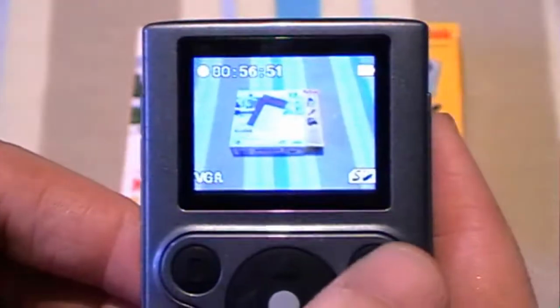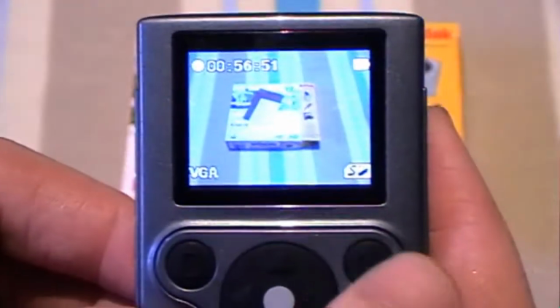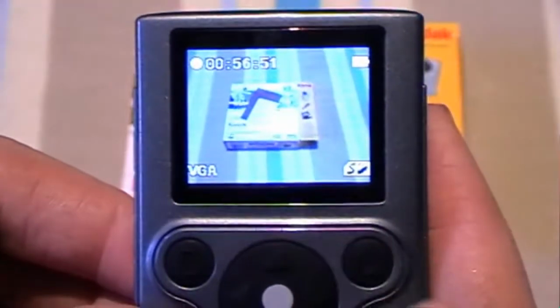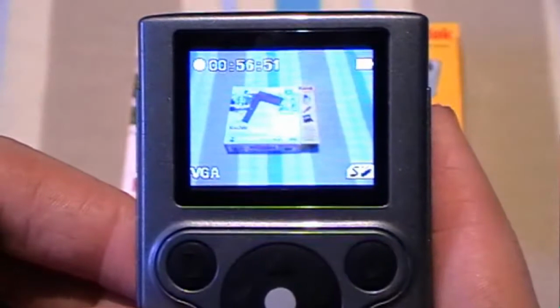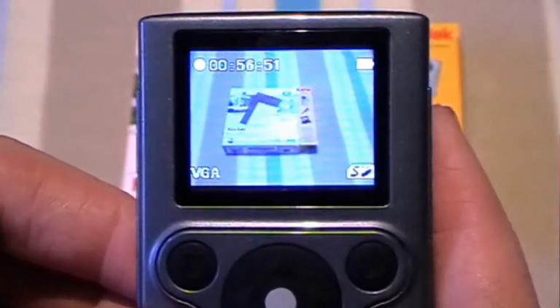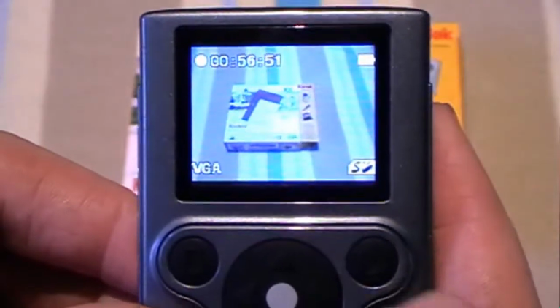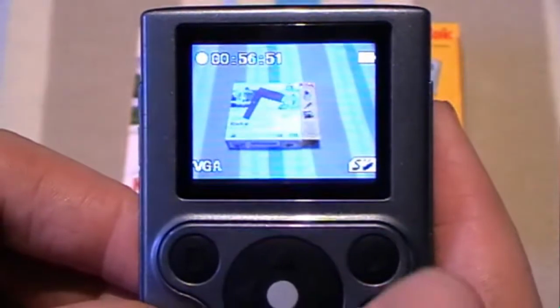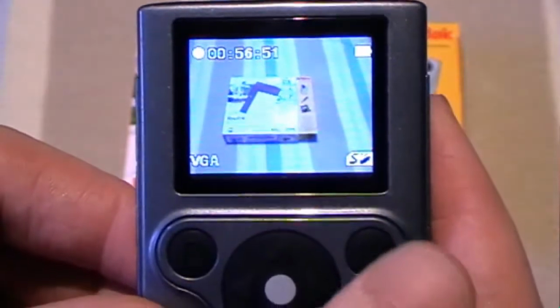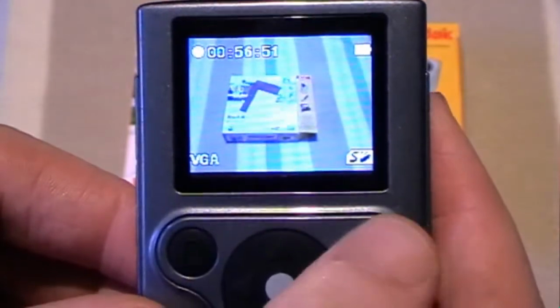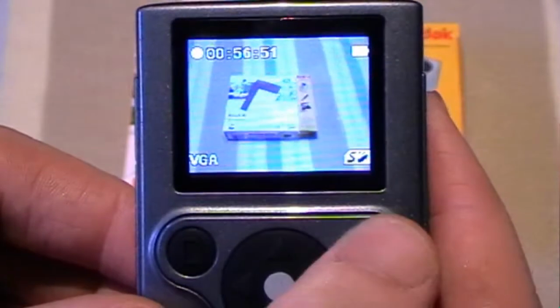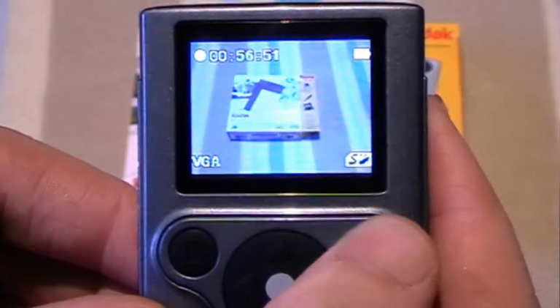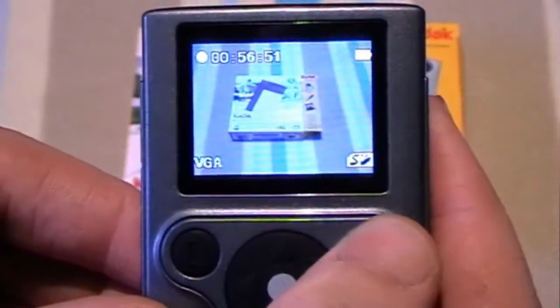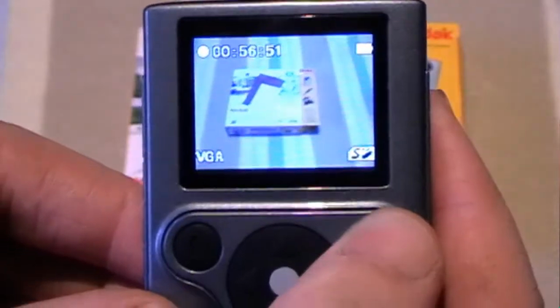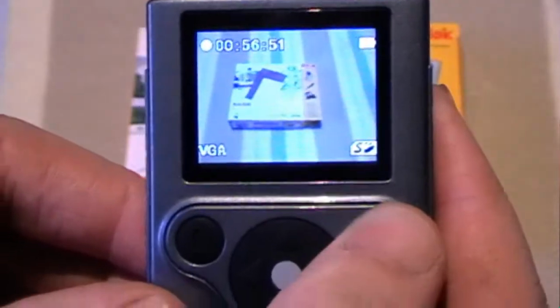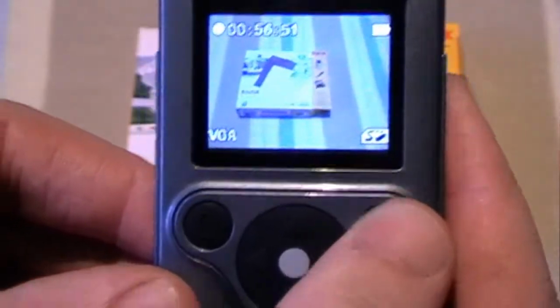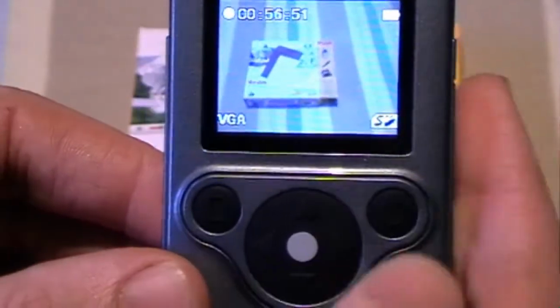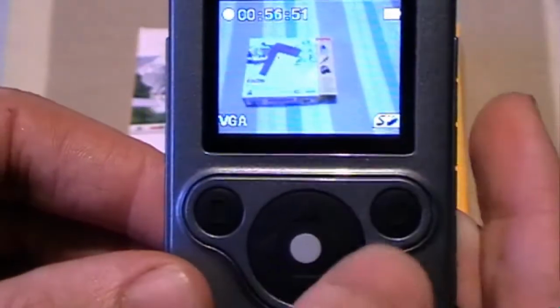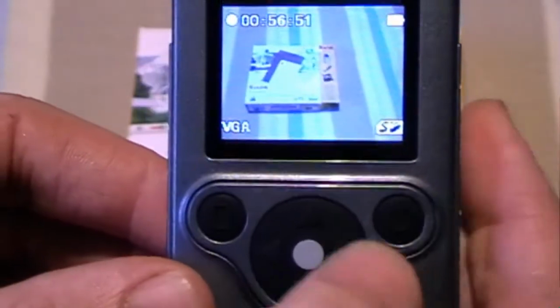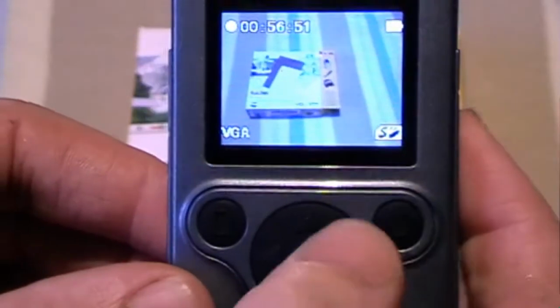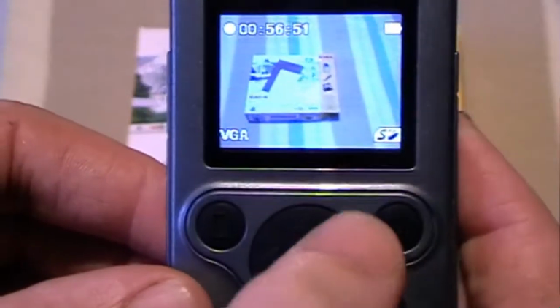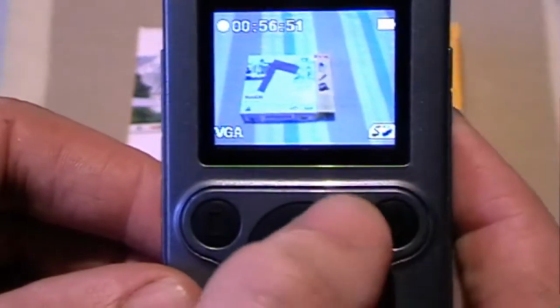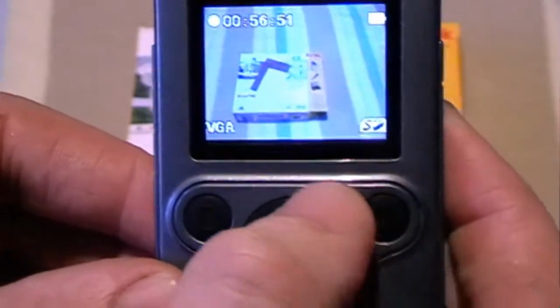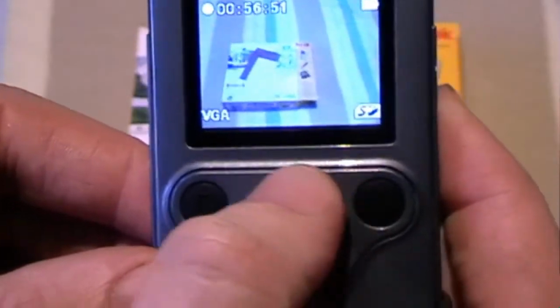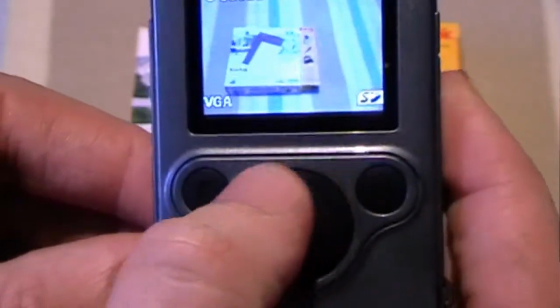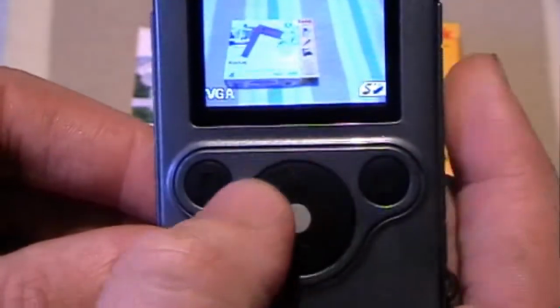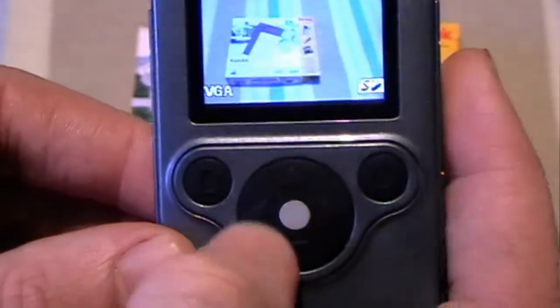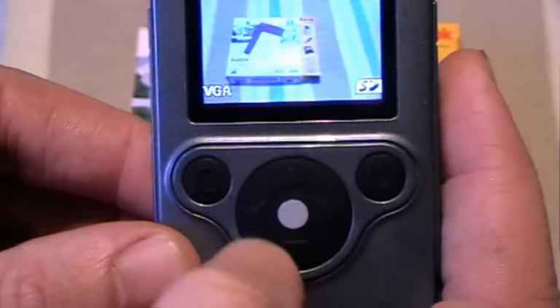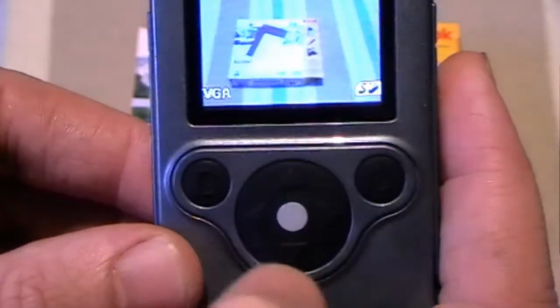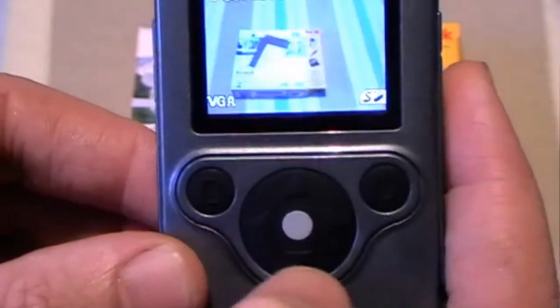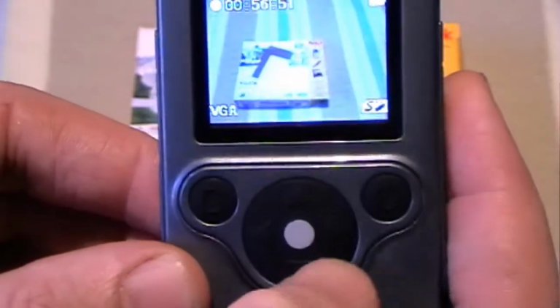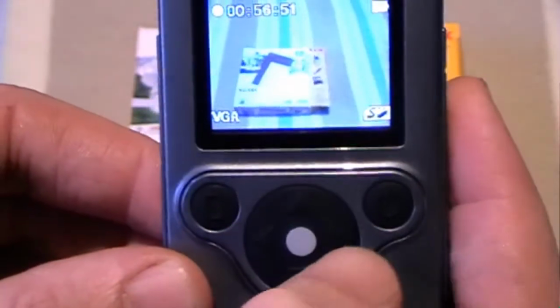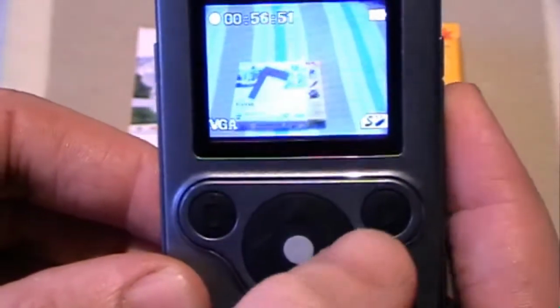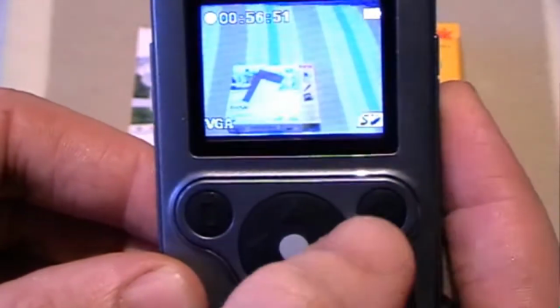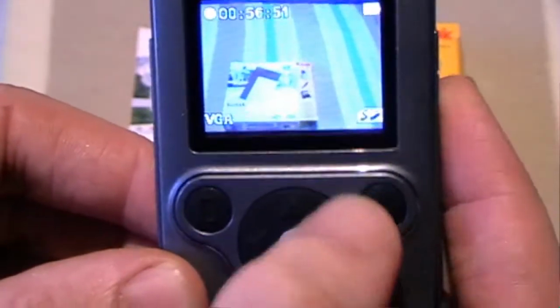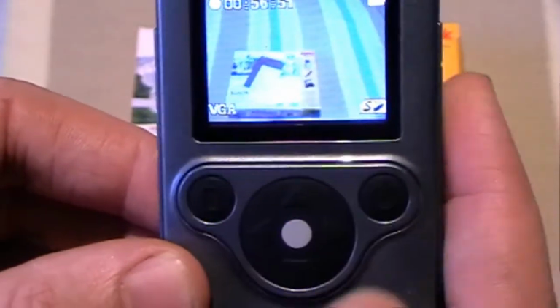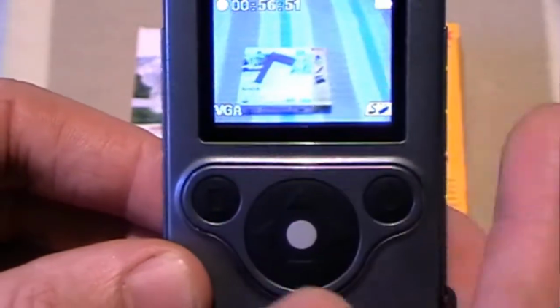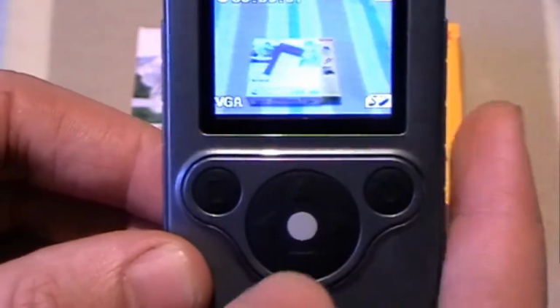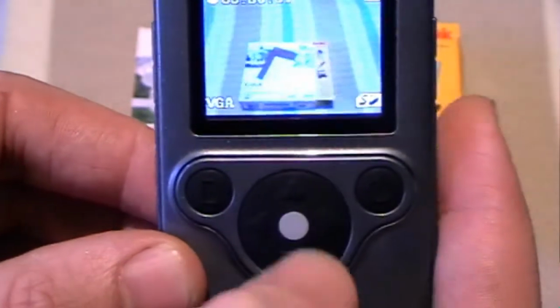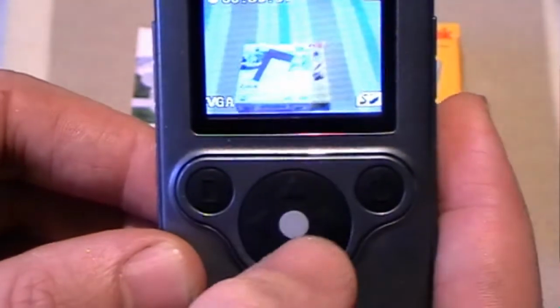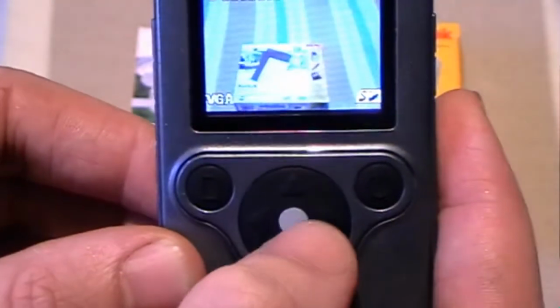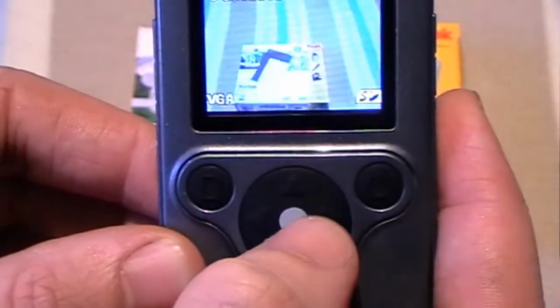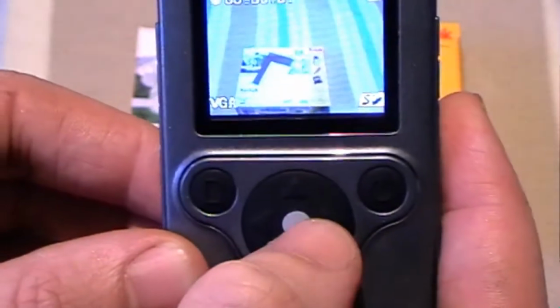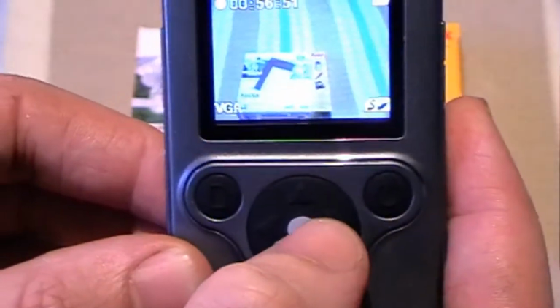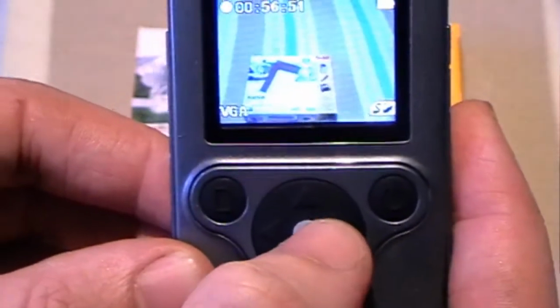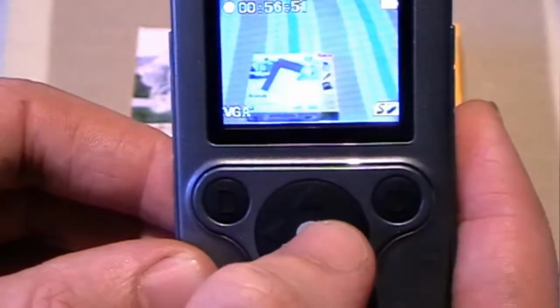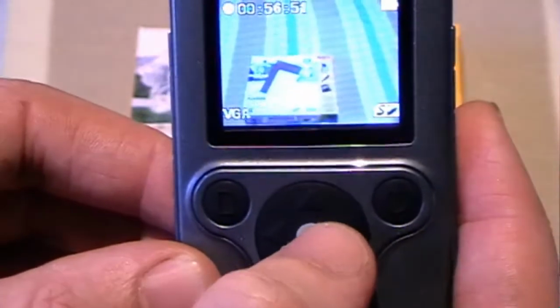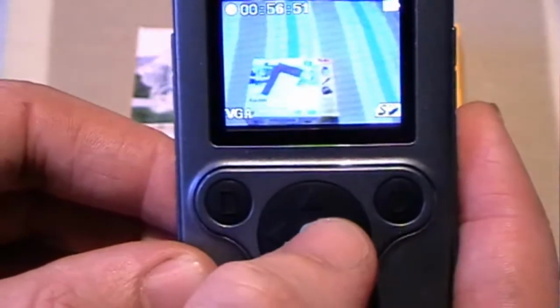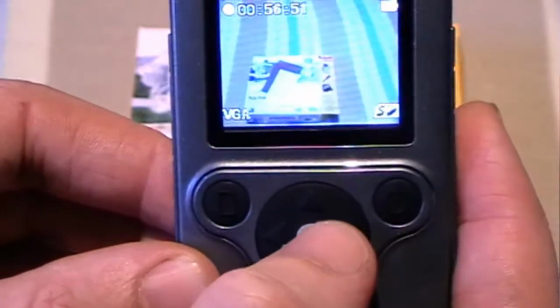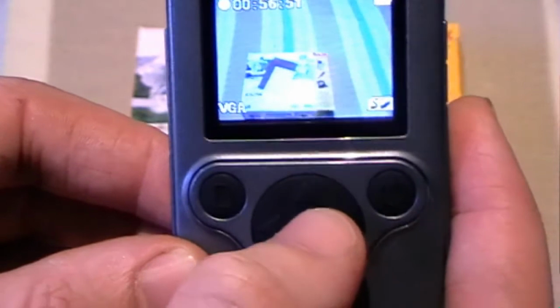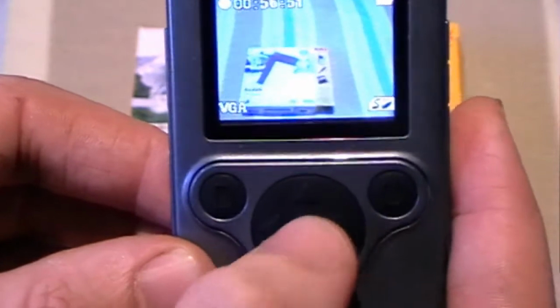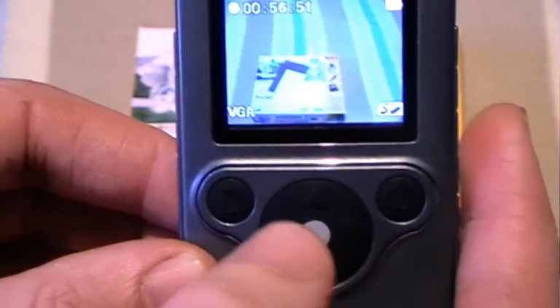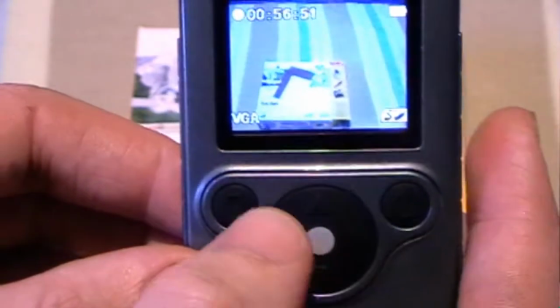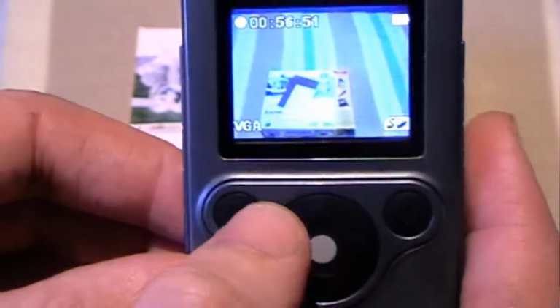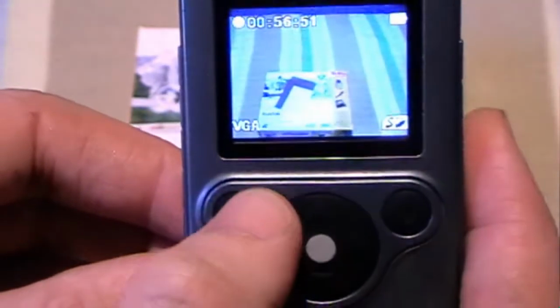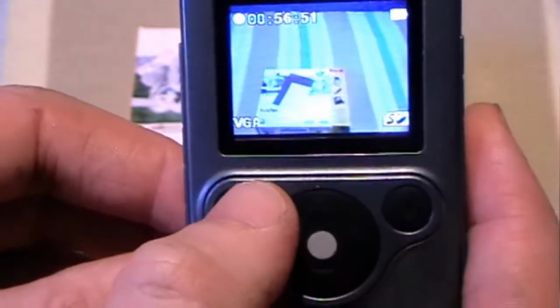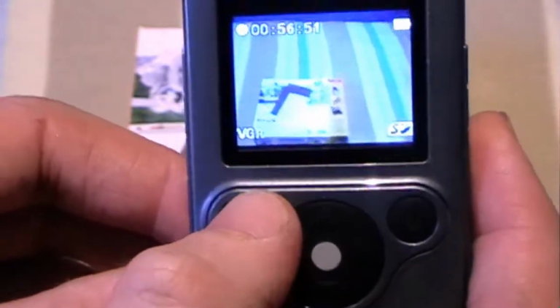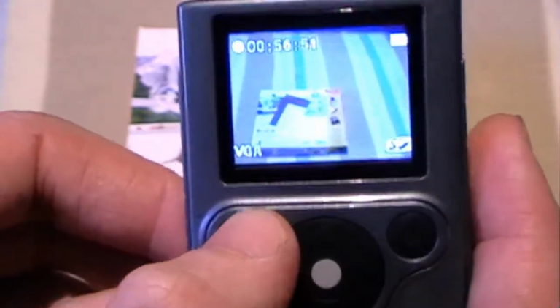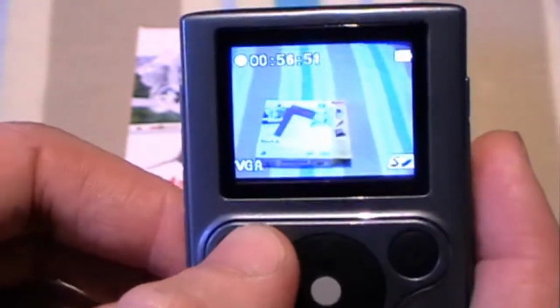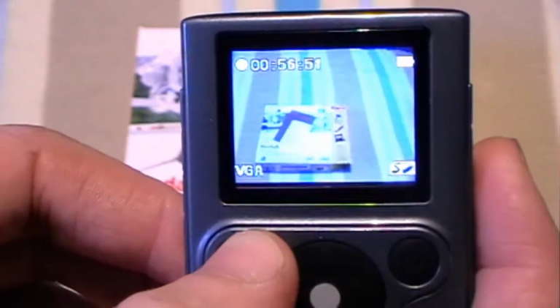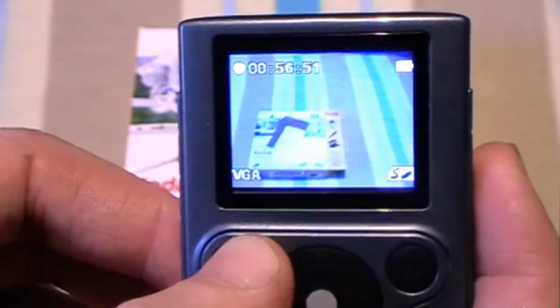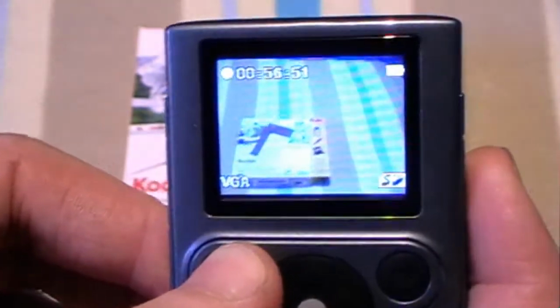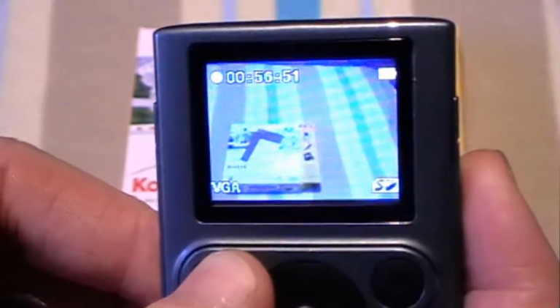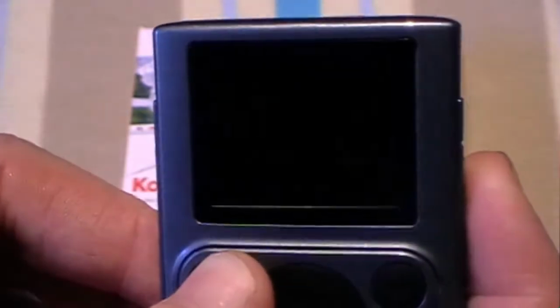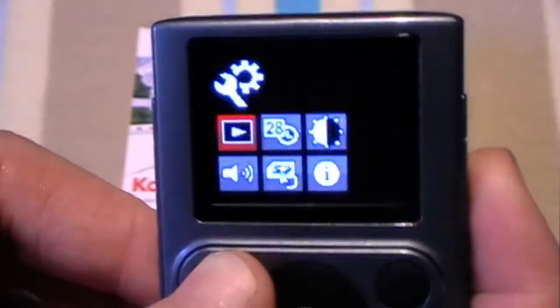It has the power button, the navigation buttons, the OK button, and the functions button.